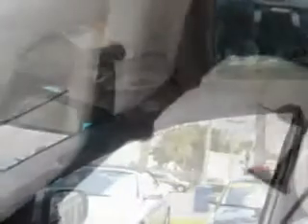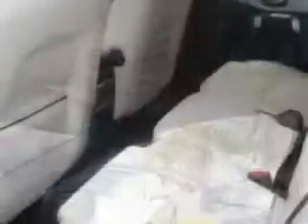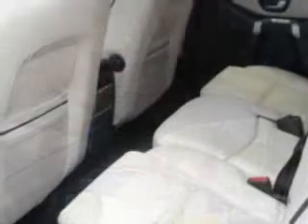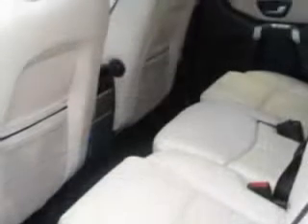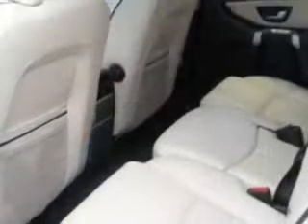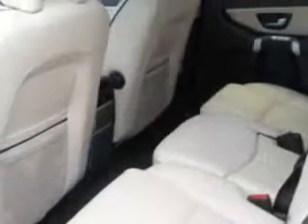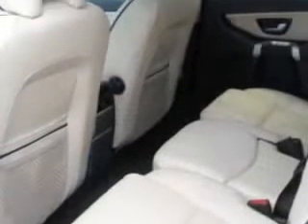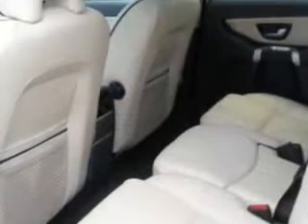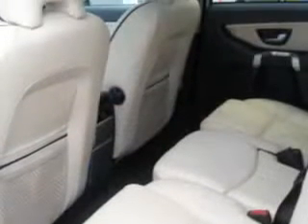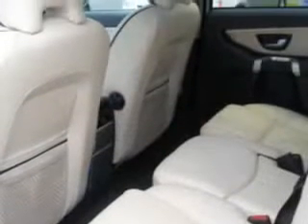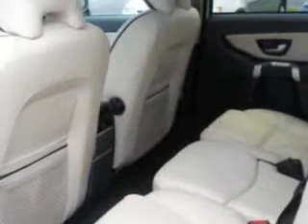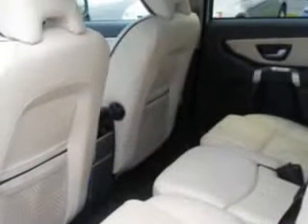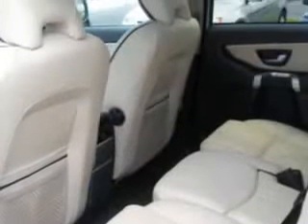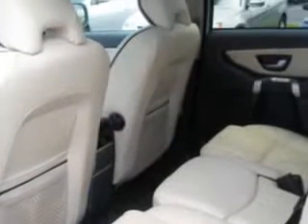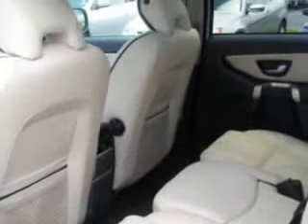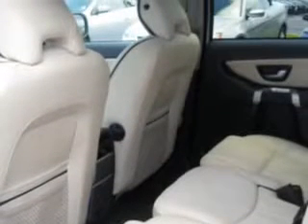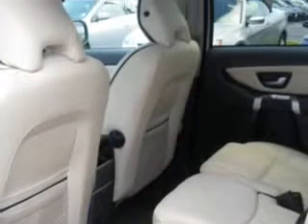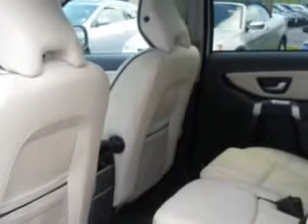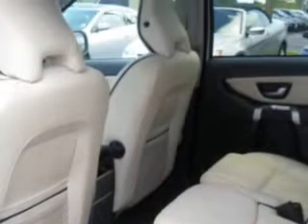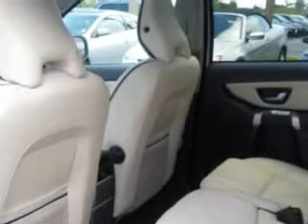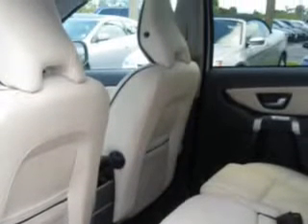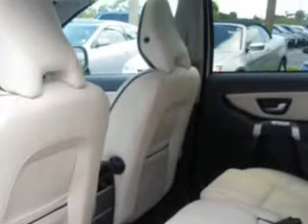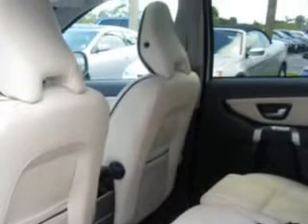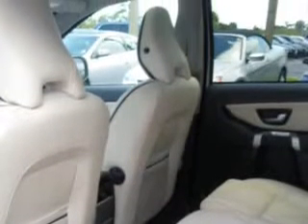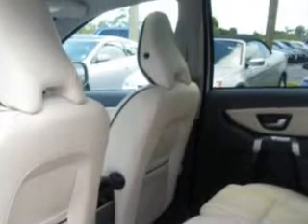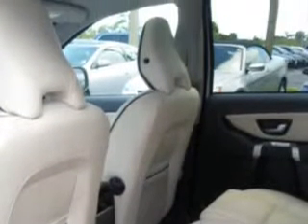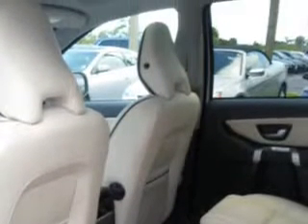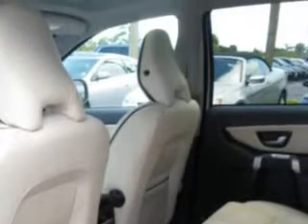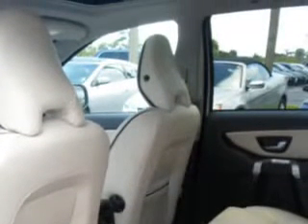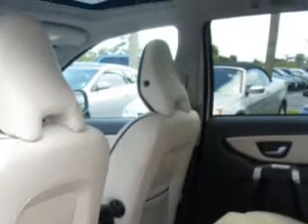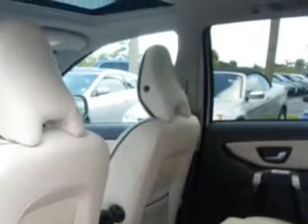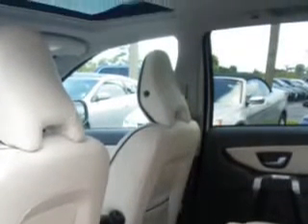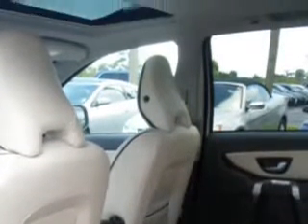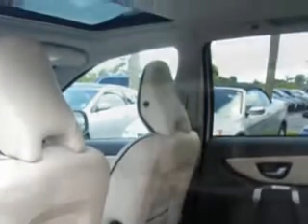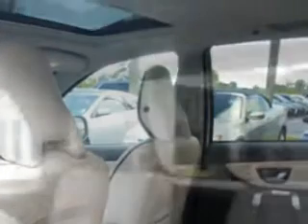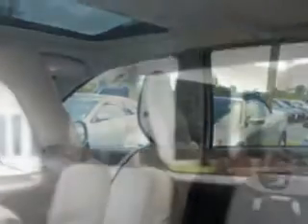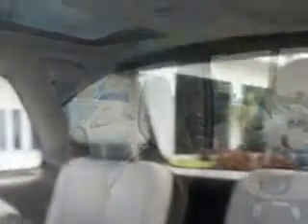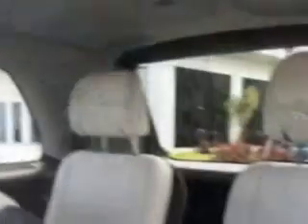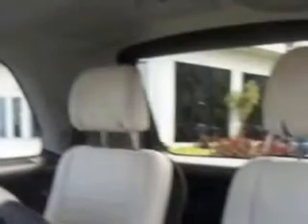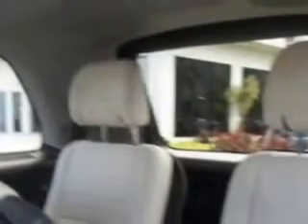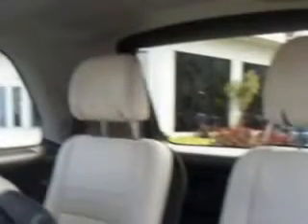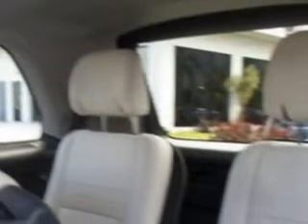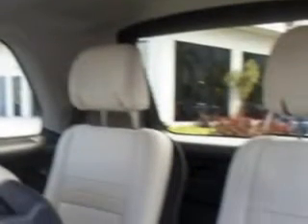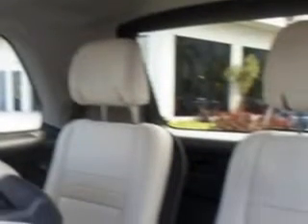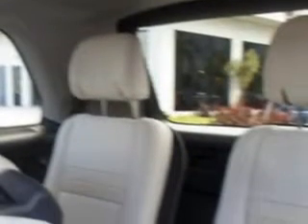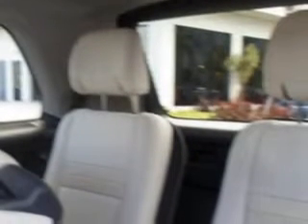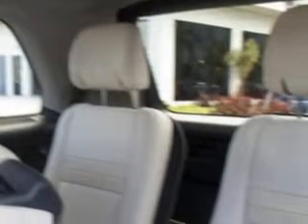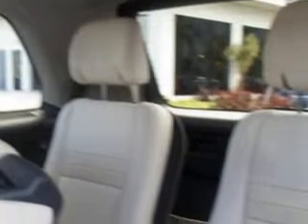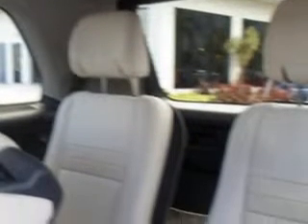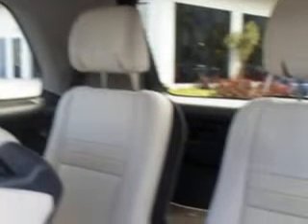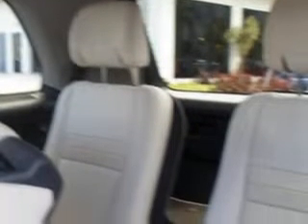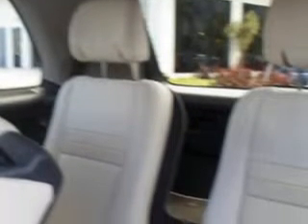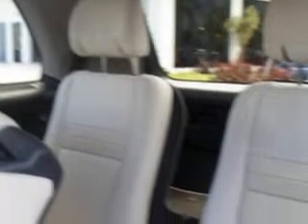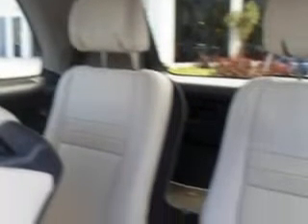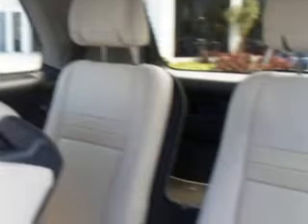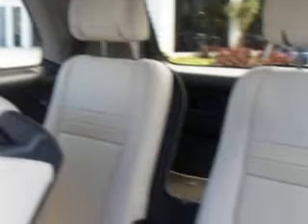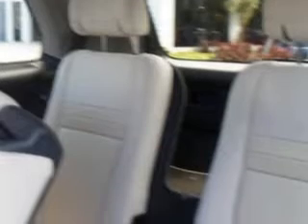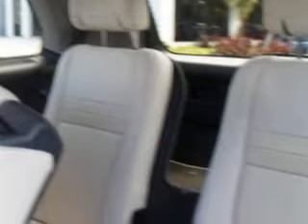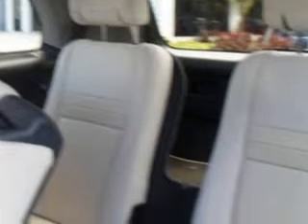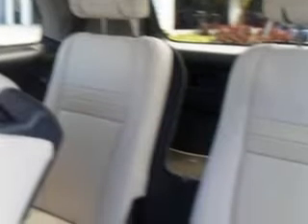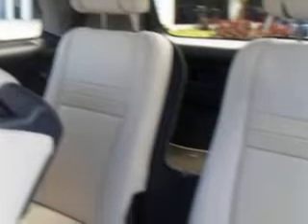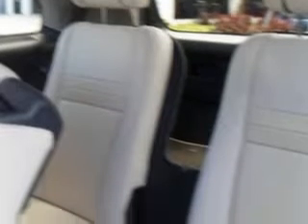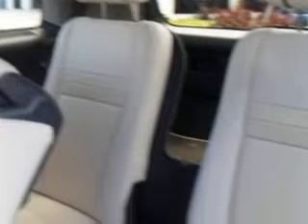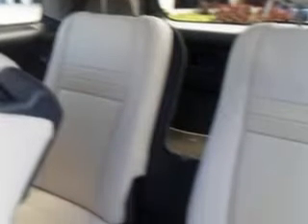Rear ventilated seats, passenger seat height adjust, tire pressure monitor, turn signal mirrors, heated outside mirrors, and much more.